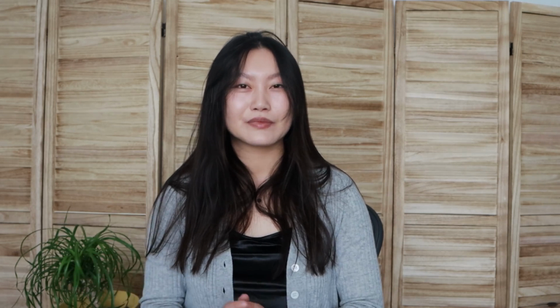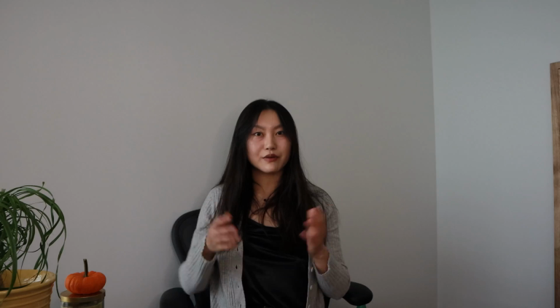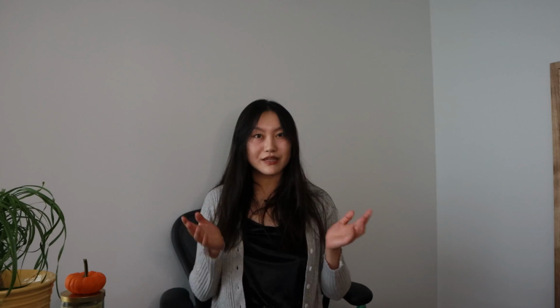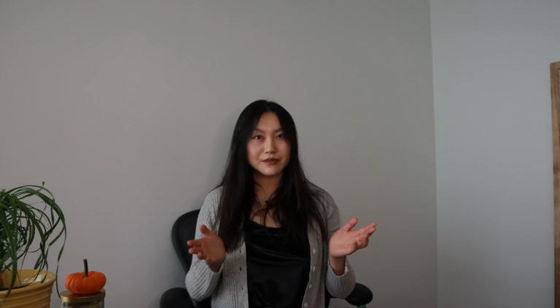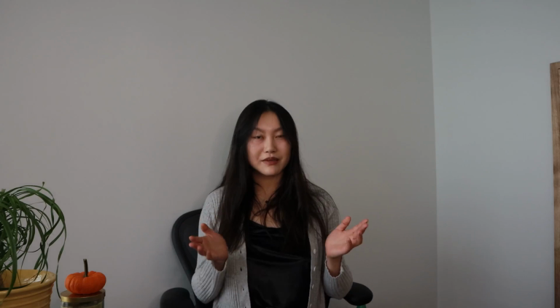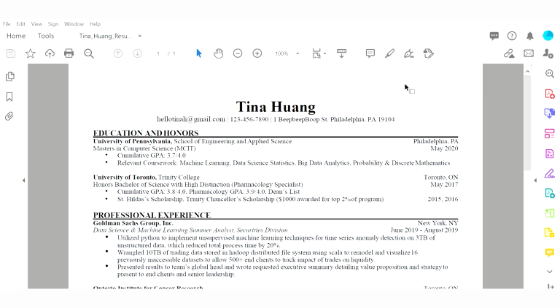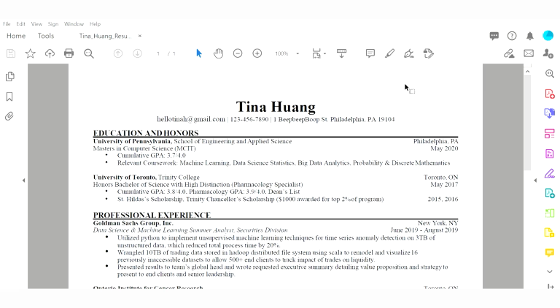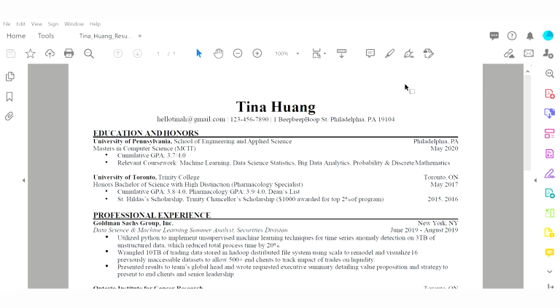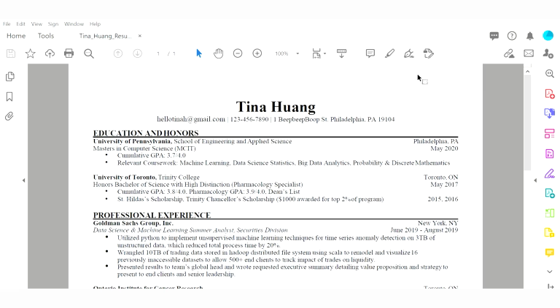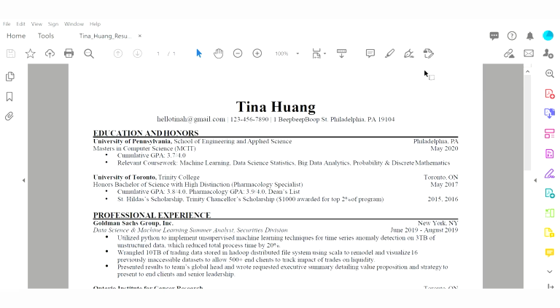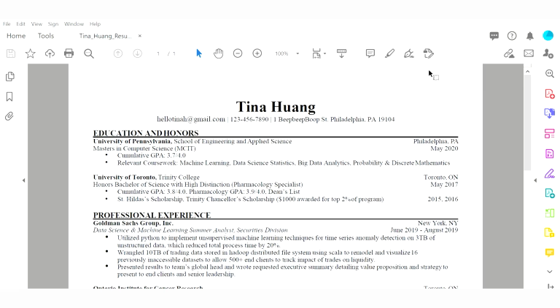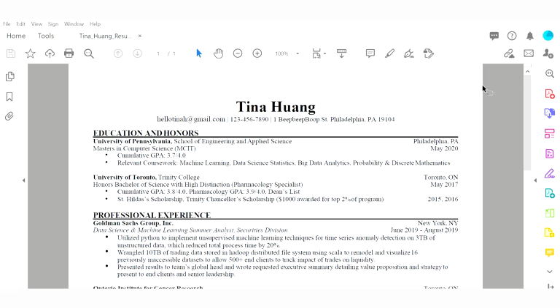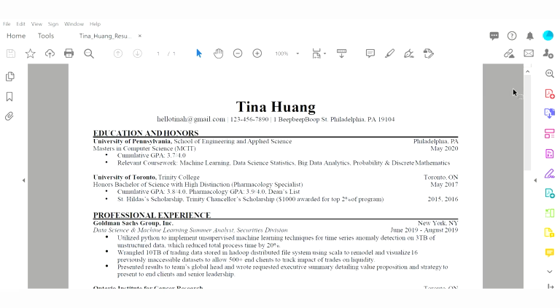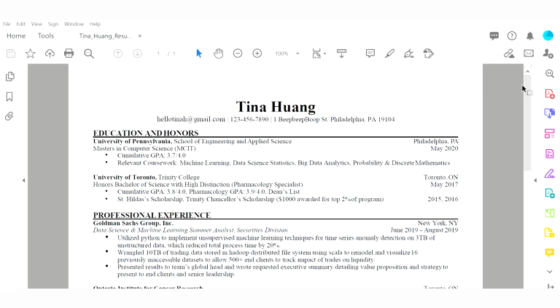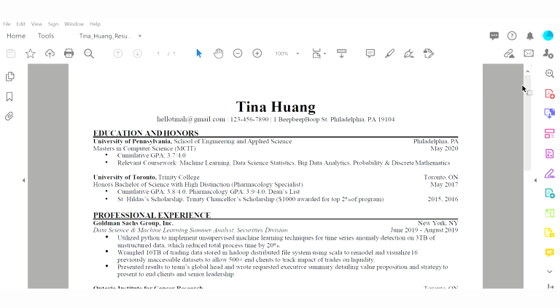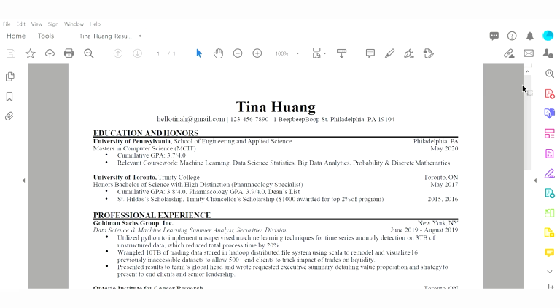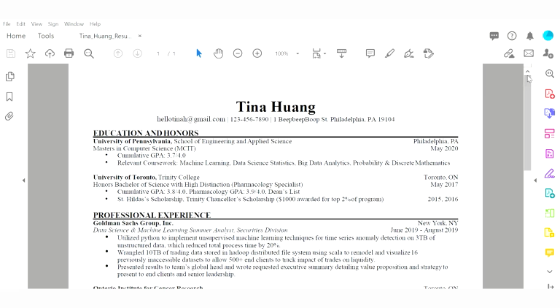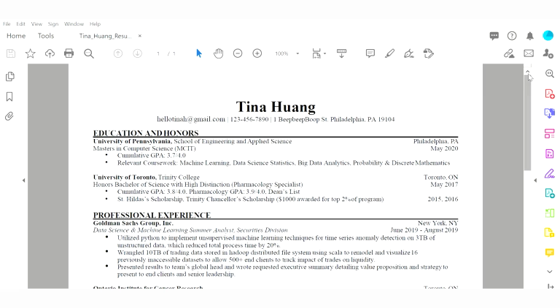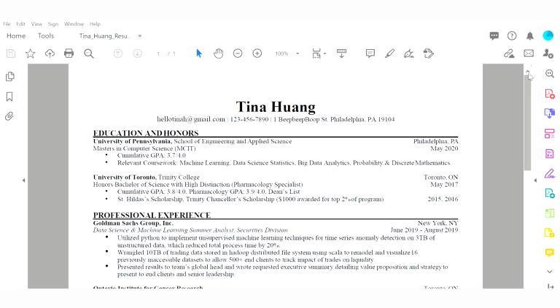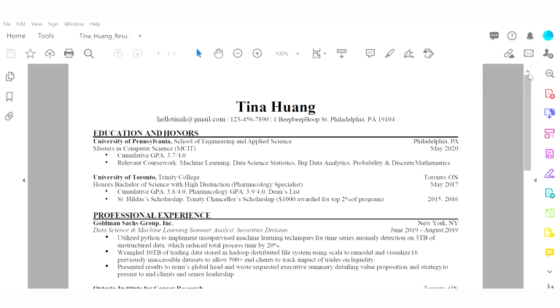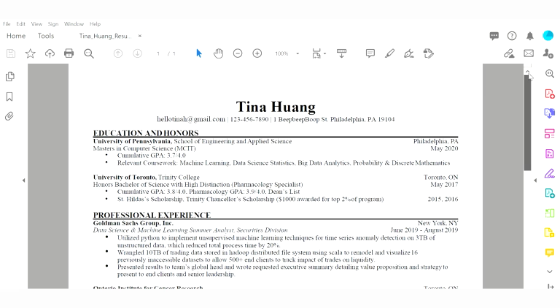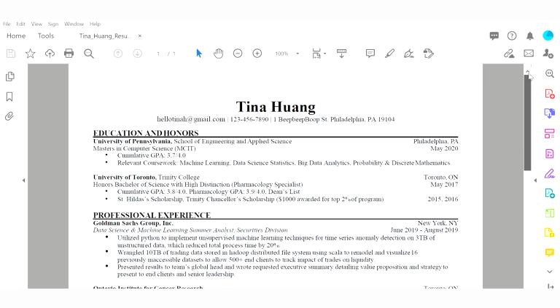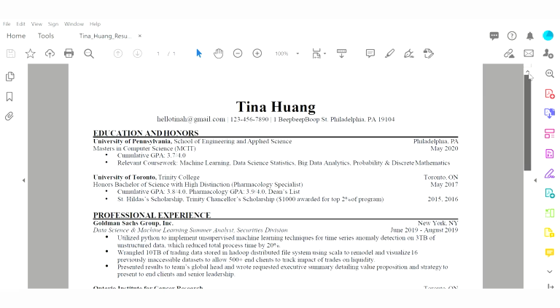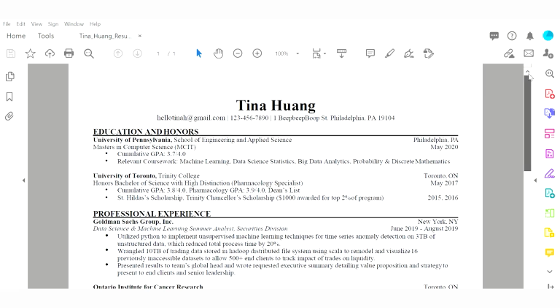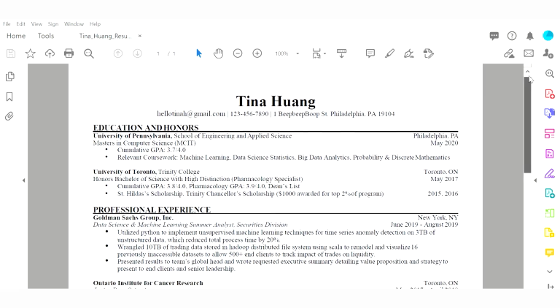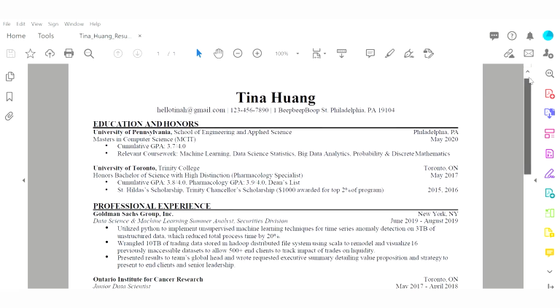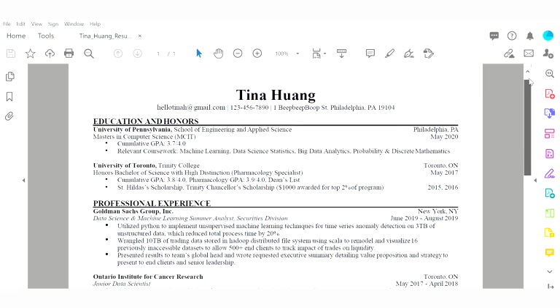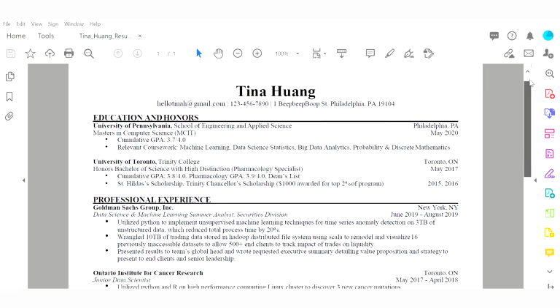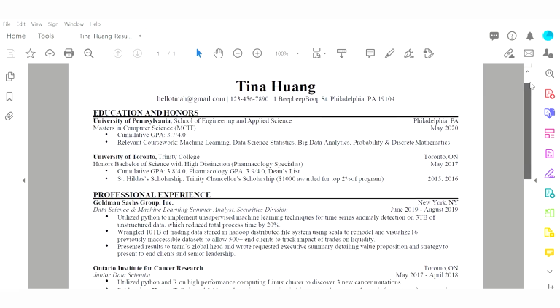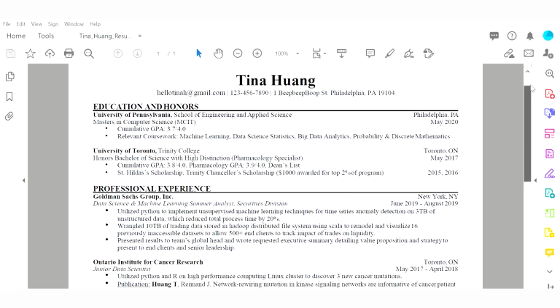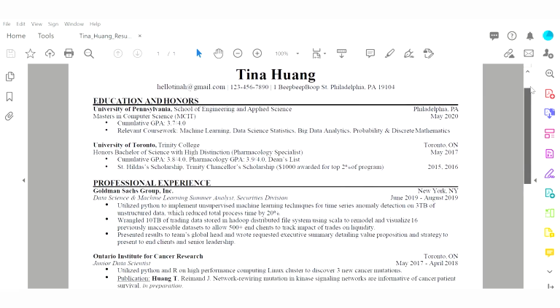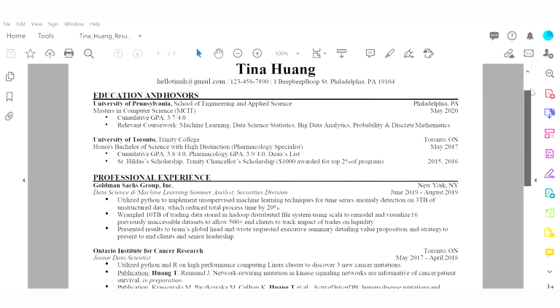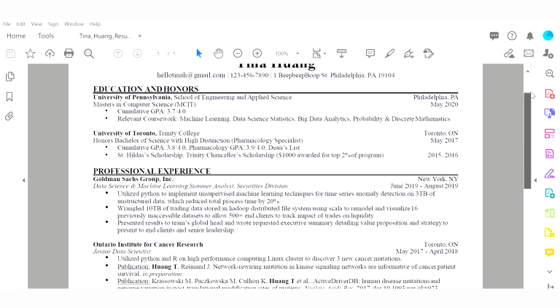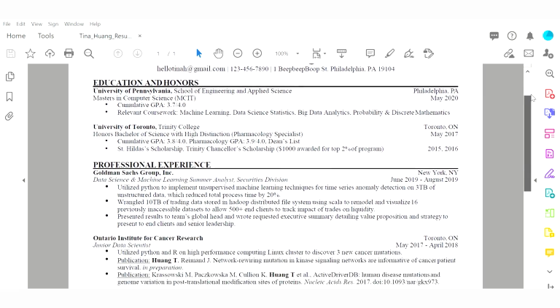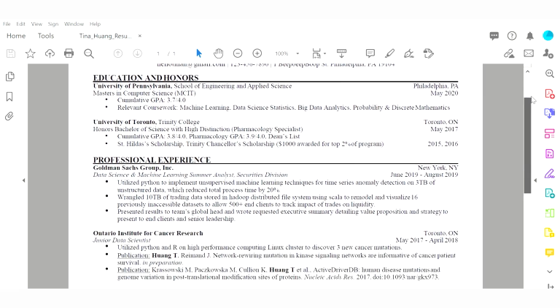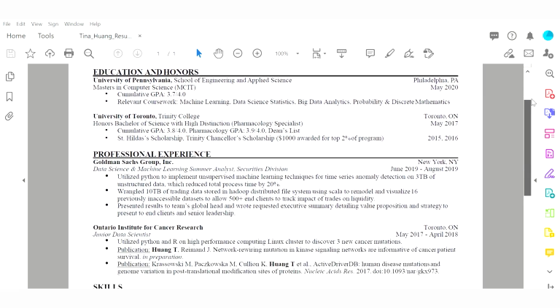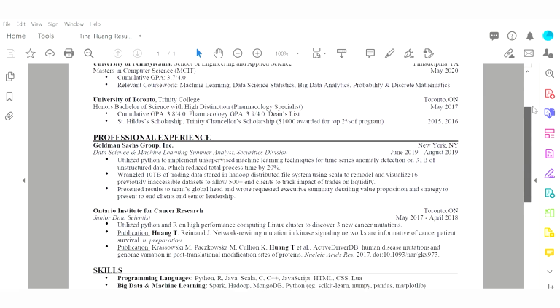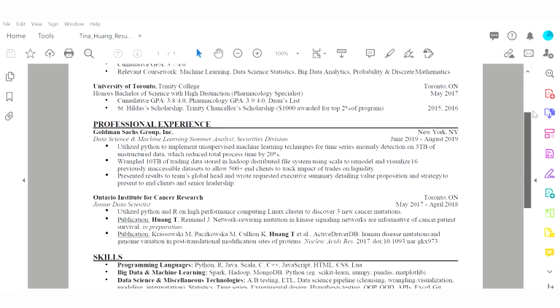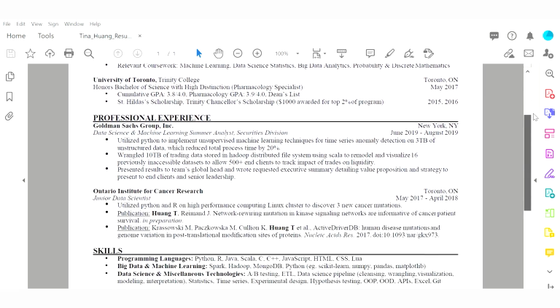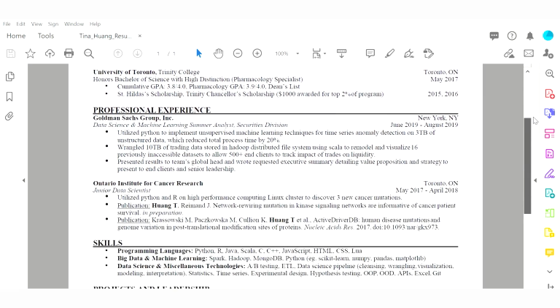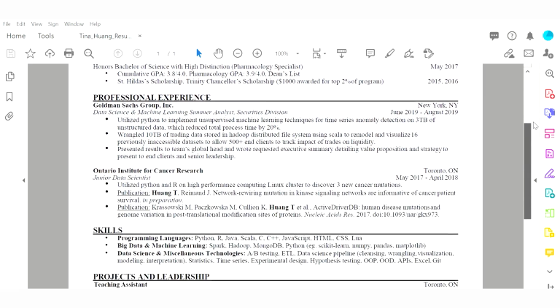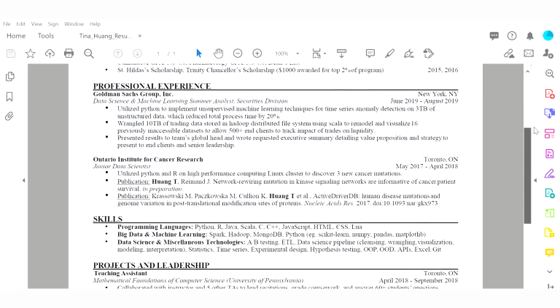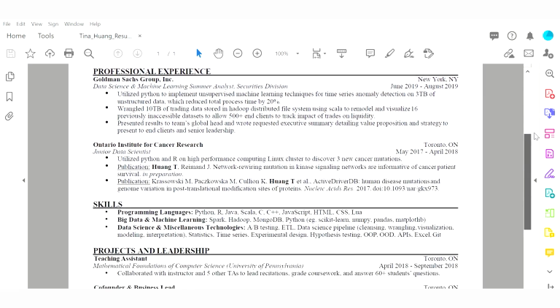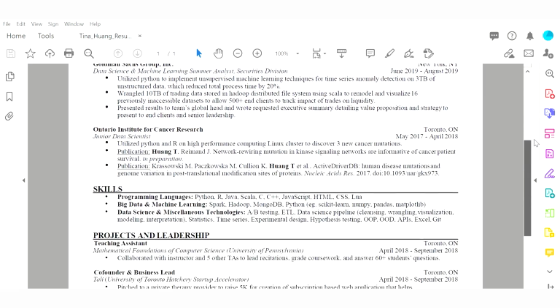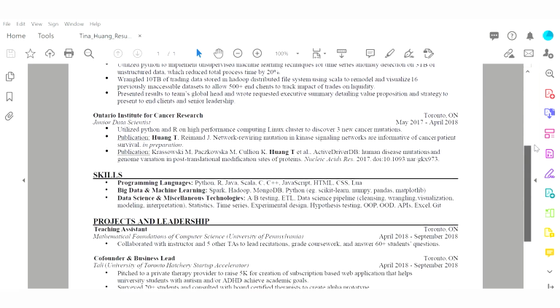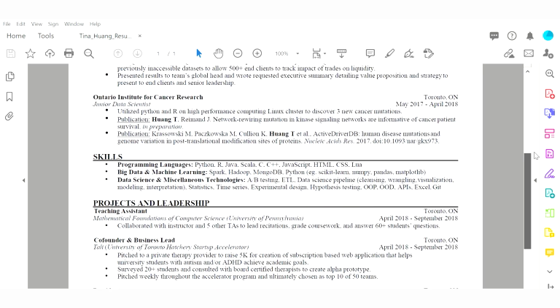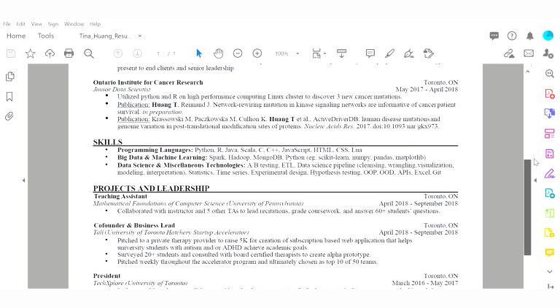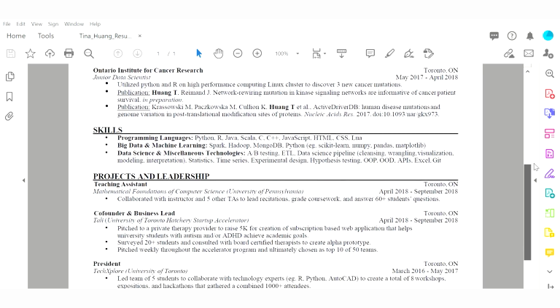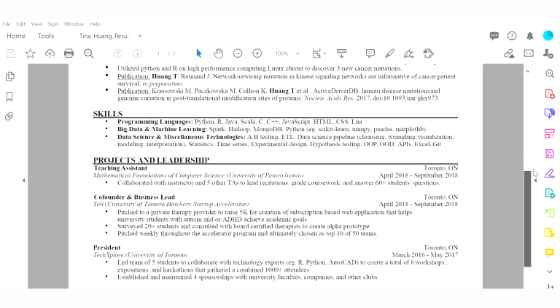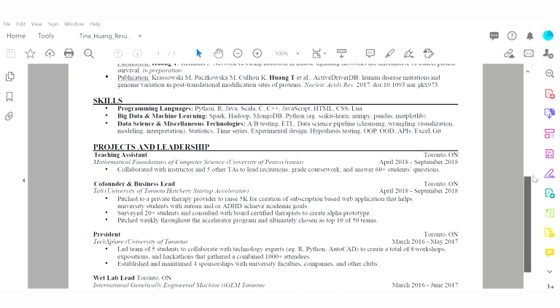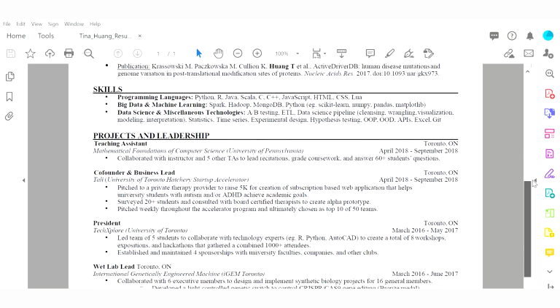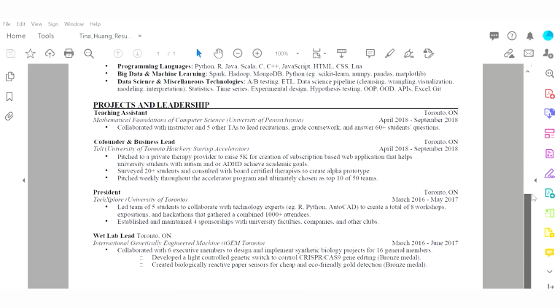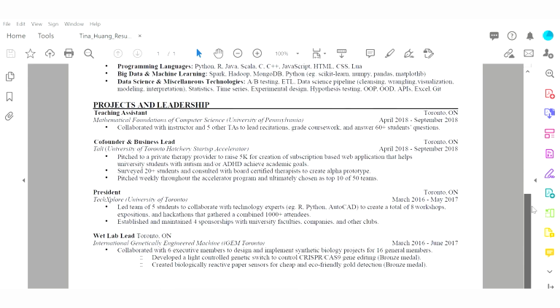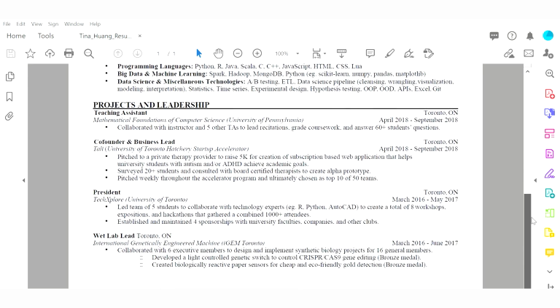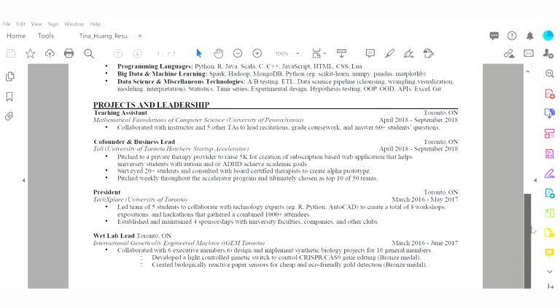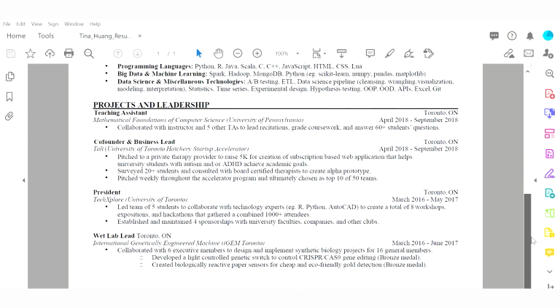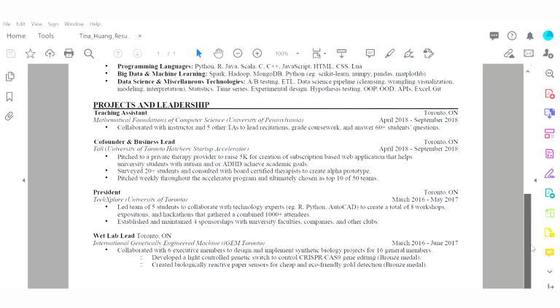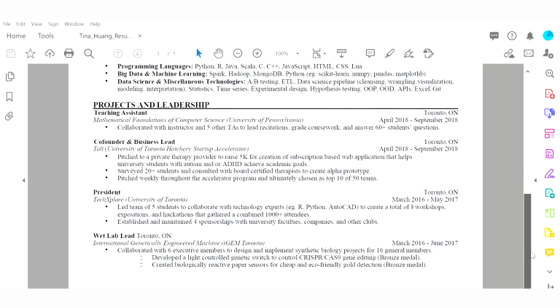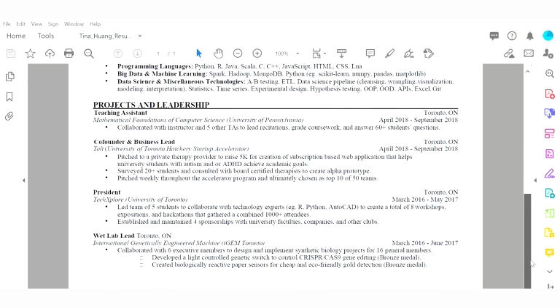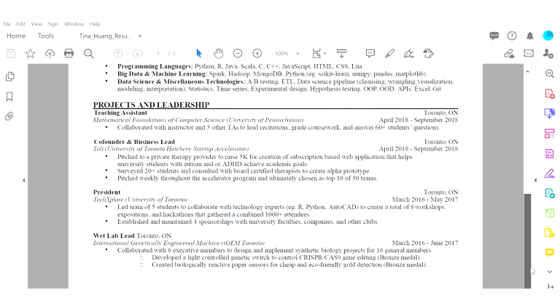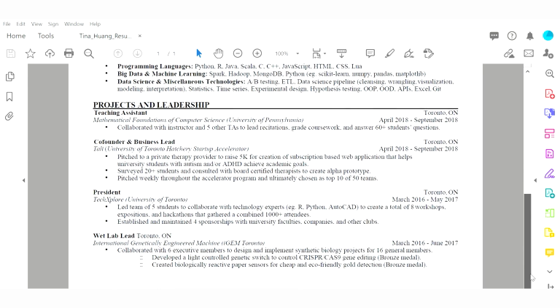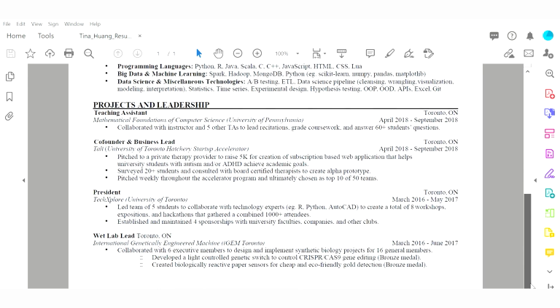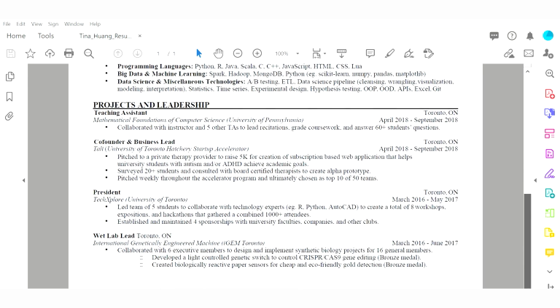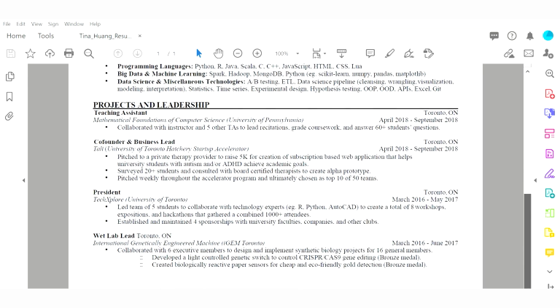My resume is one page long and very ATS friendly. As you can see, it's also very conducive to cramming in as much as possible.